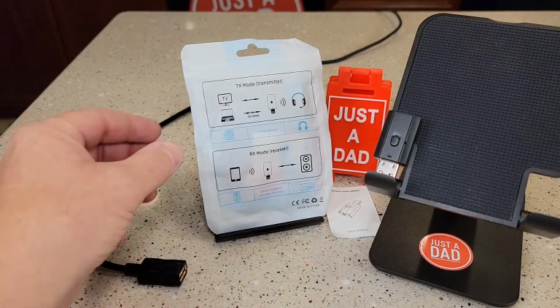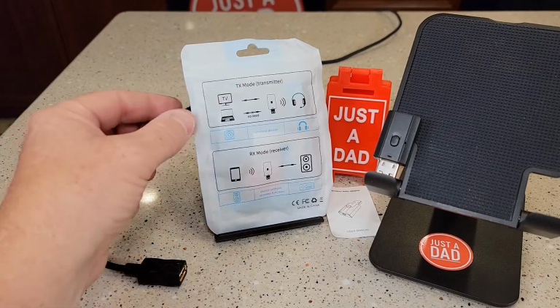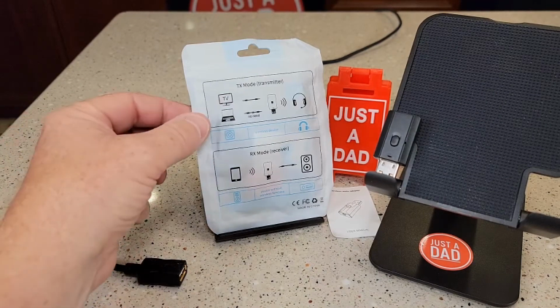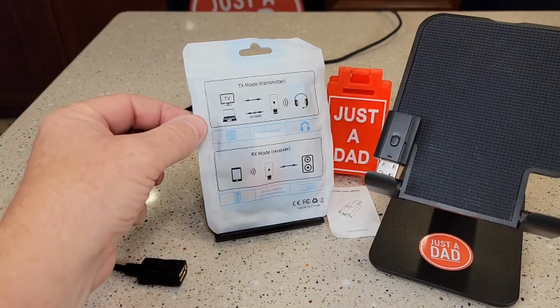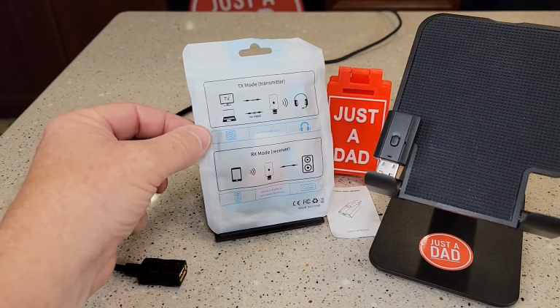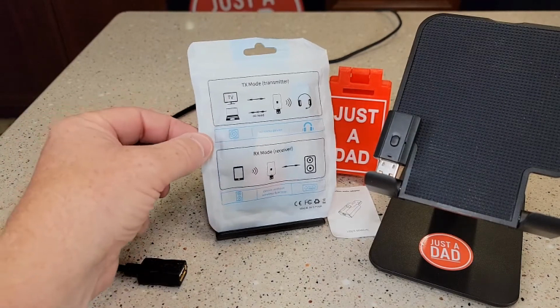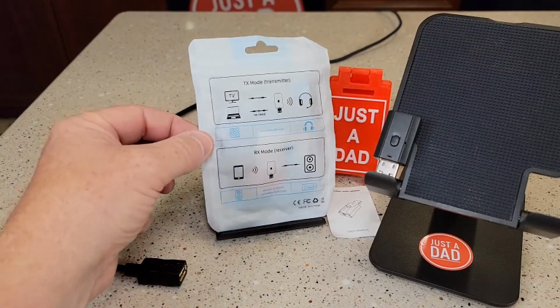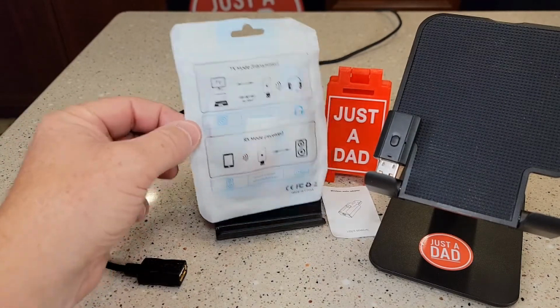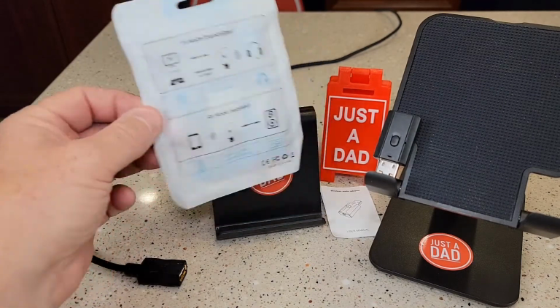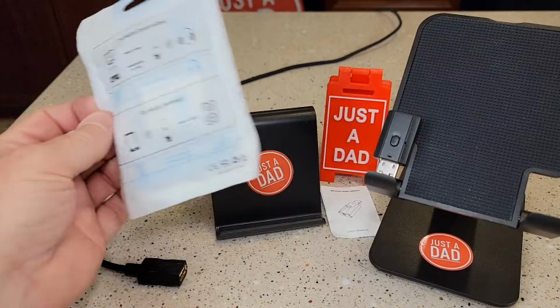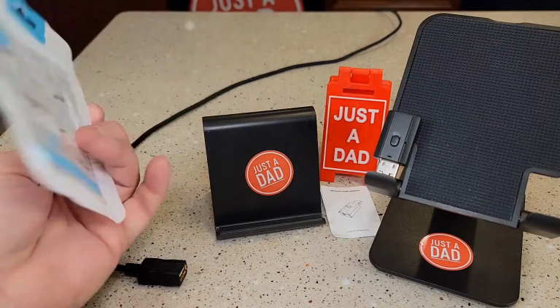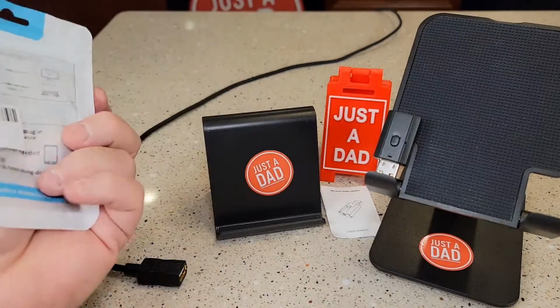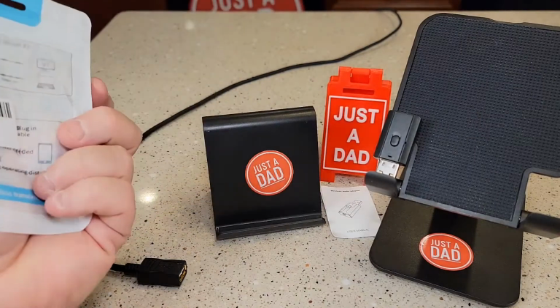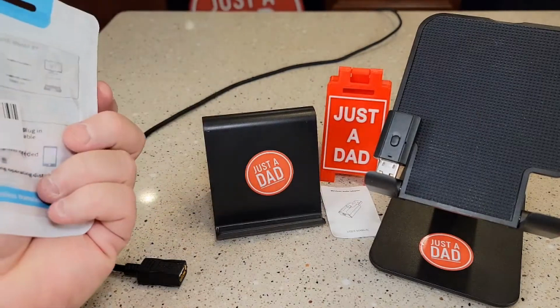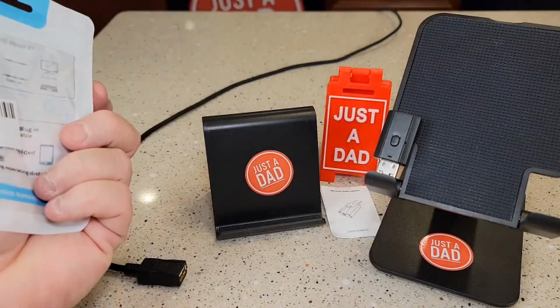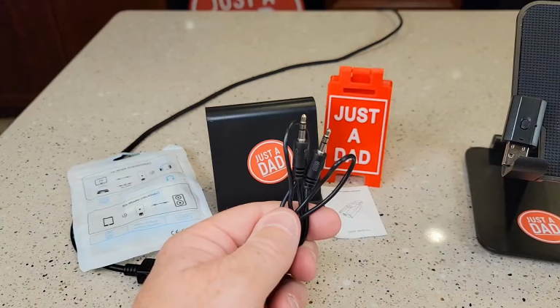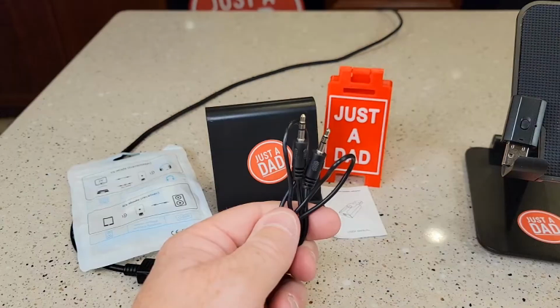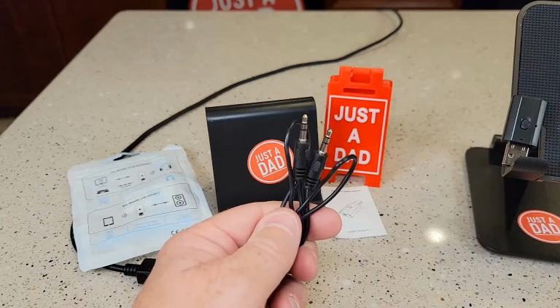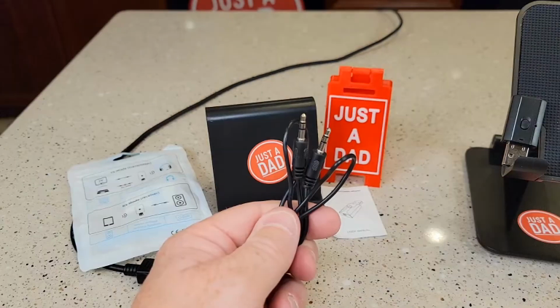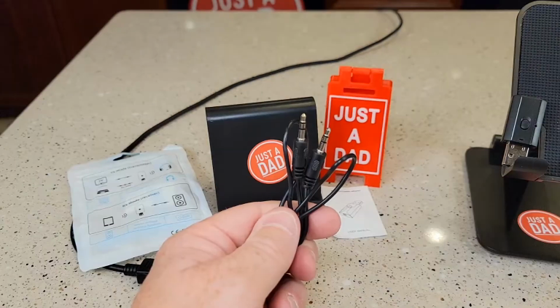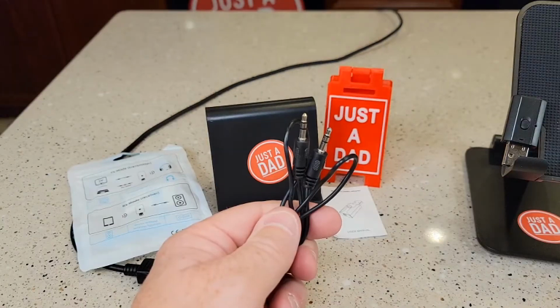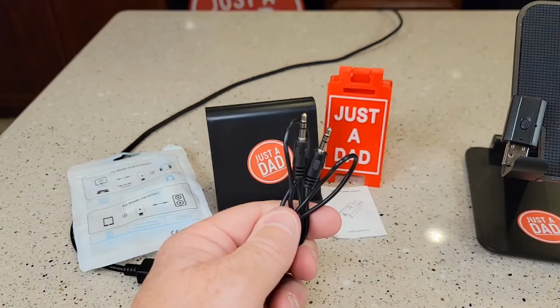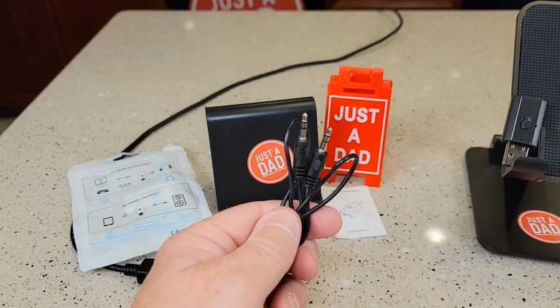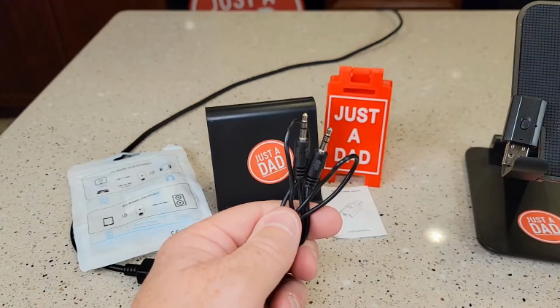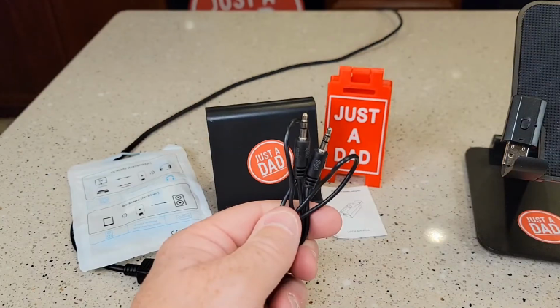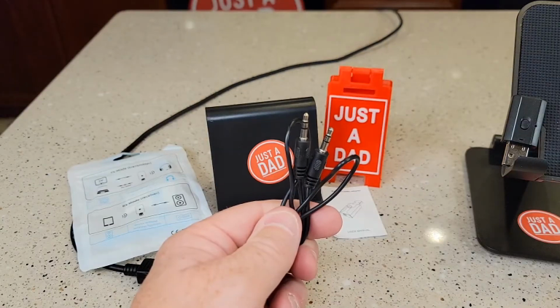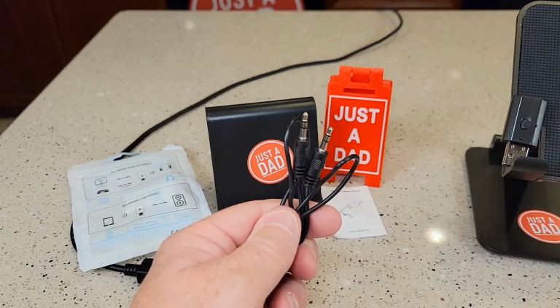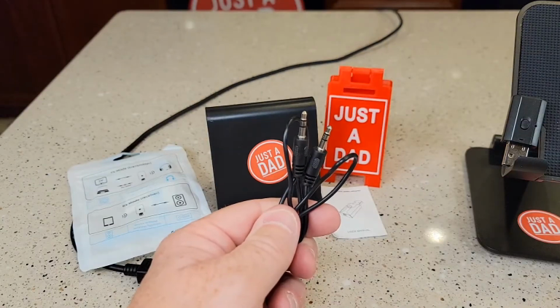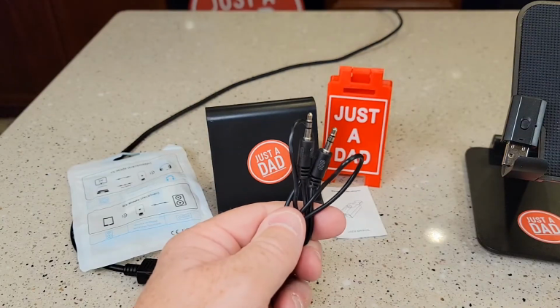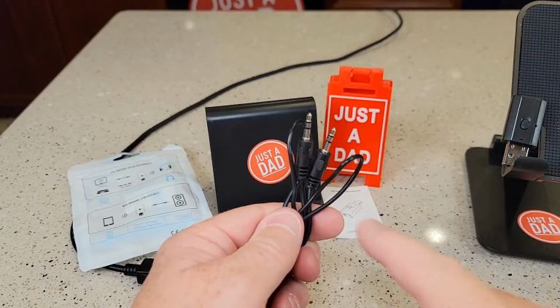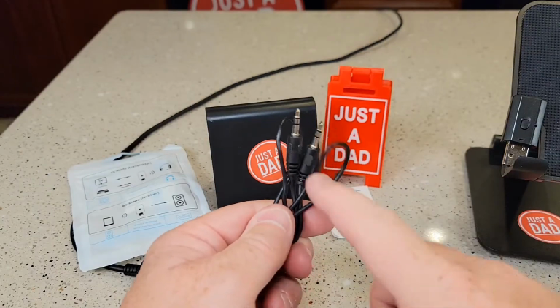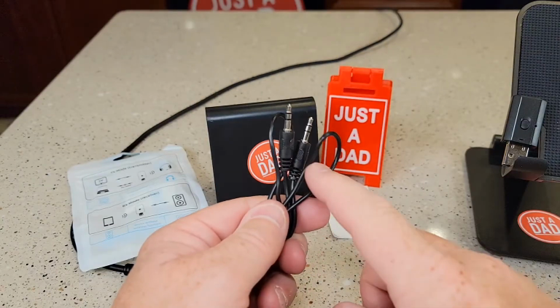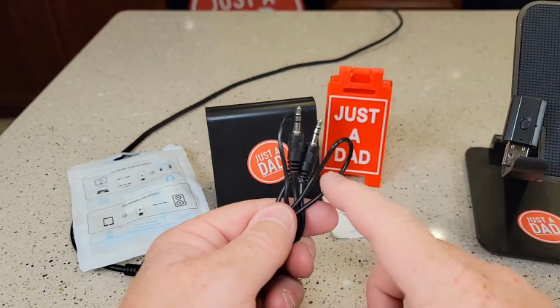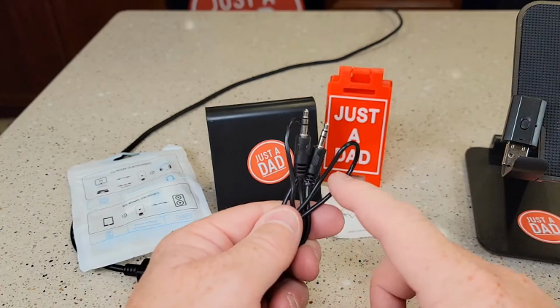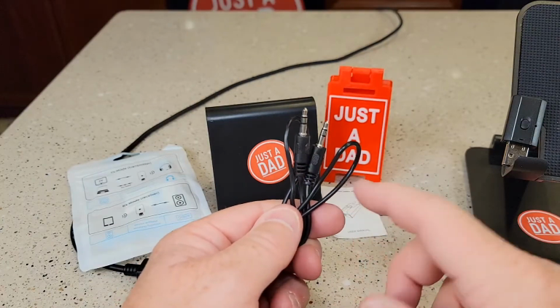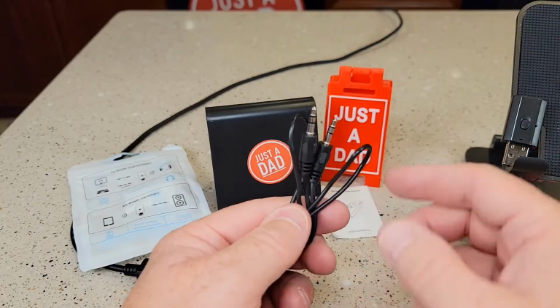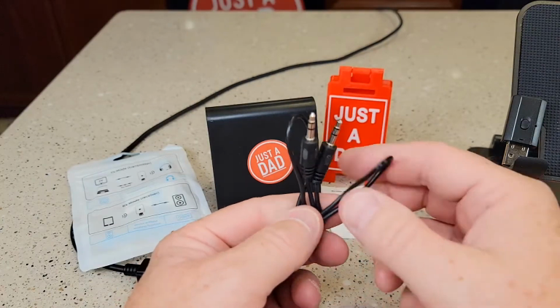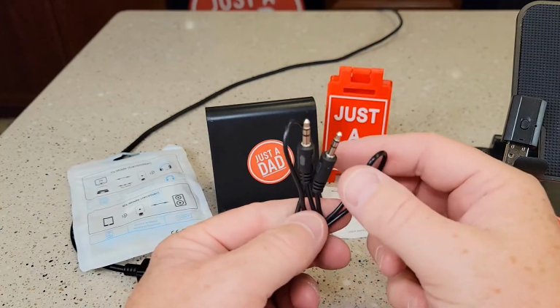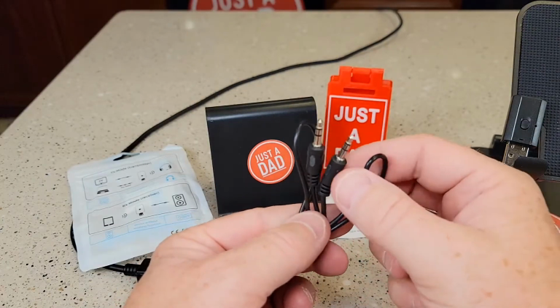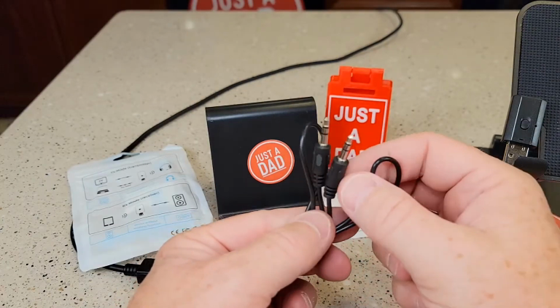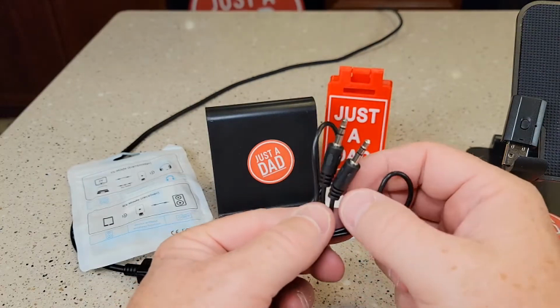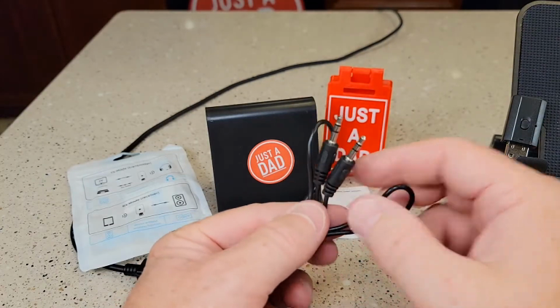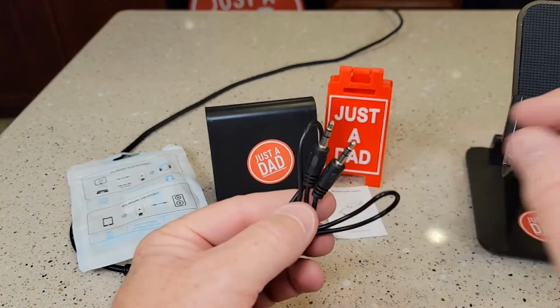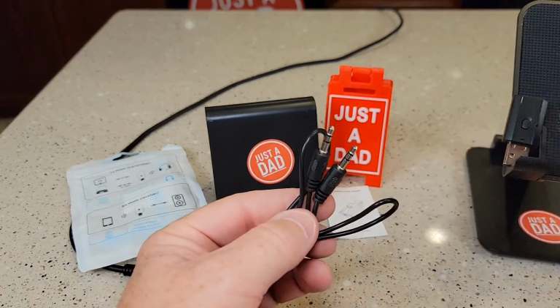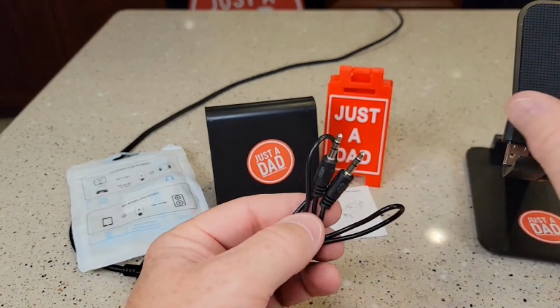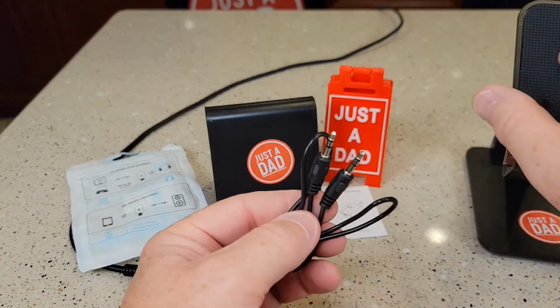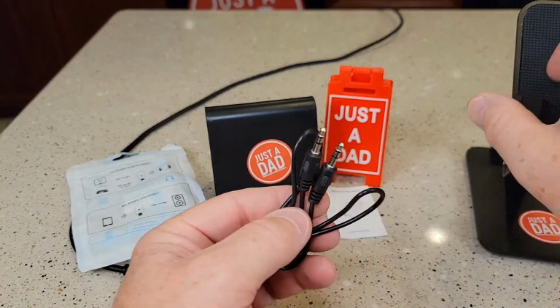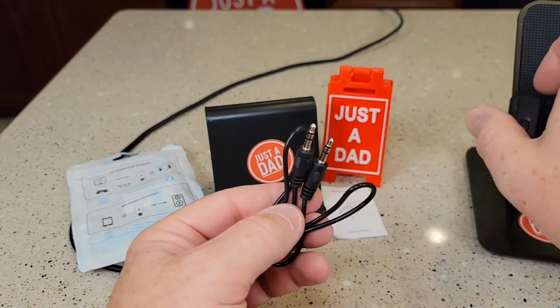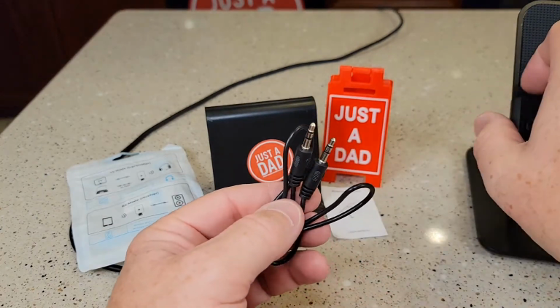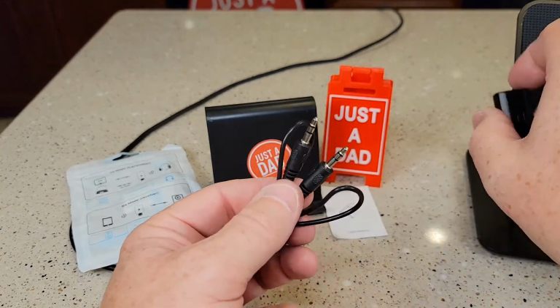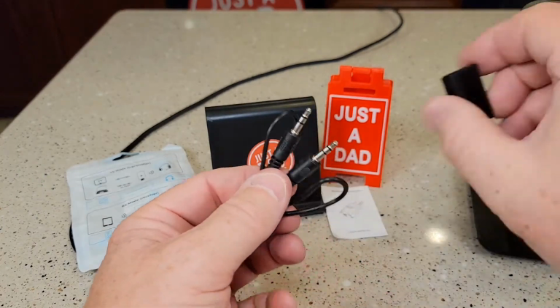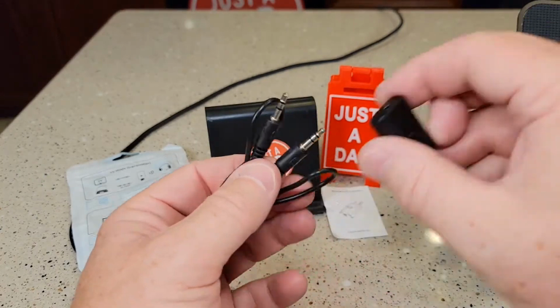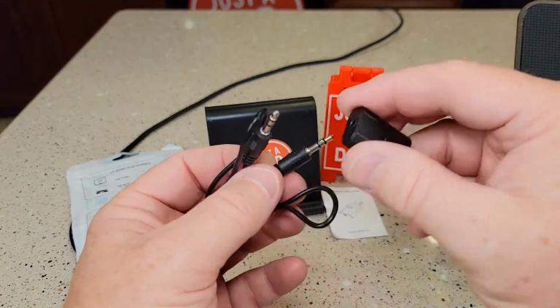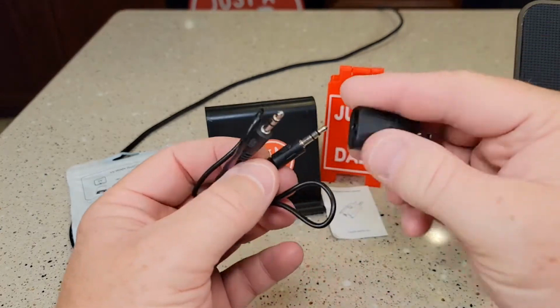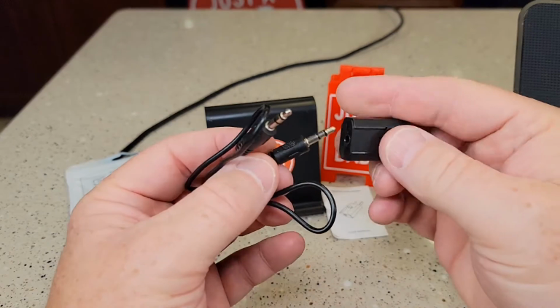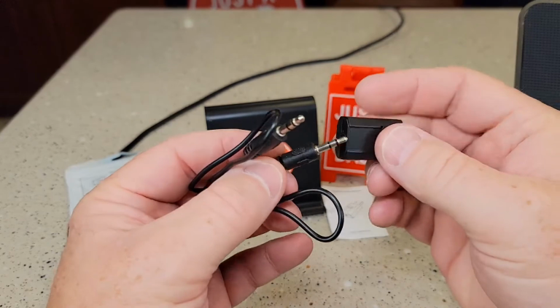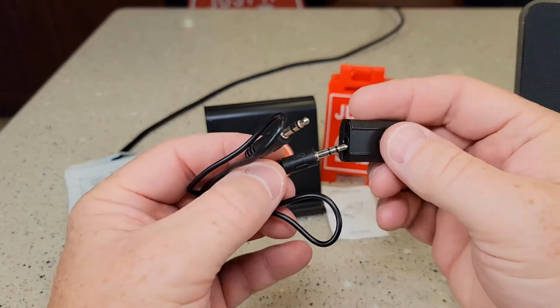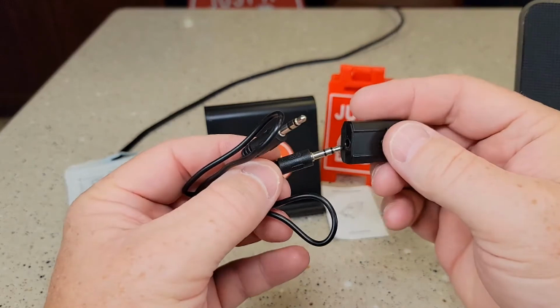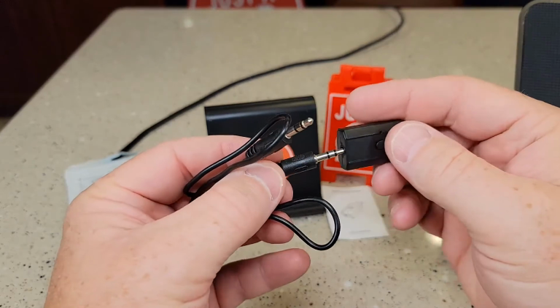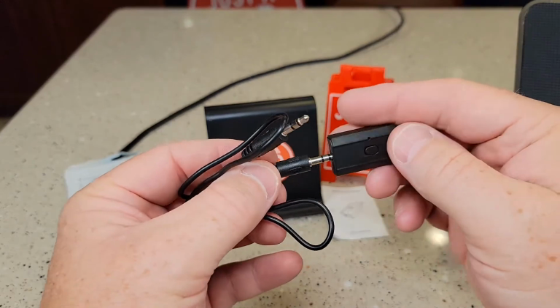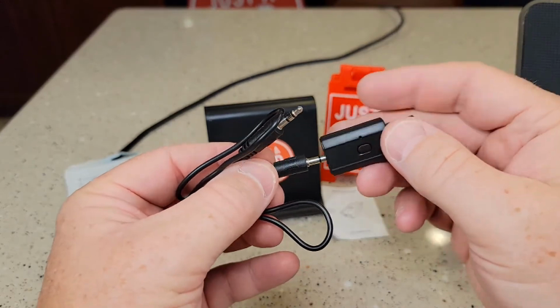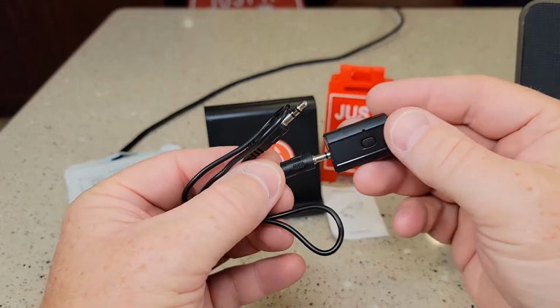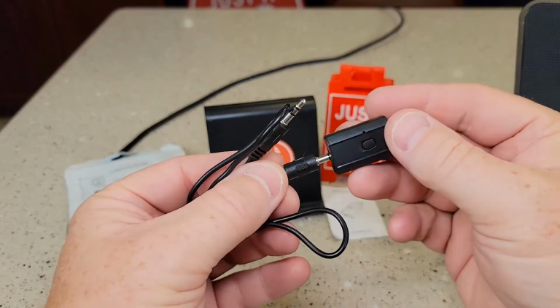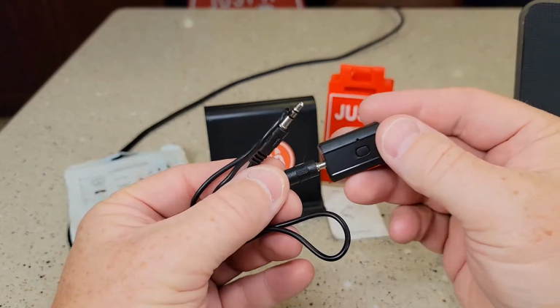Here's the package it comes in. It does come with a little headphone-to-headphone cable that's not very long, and that's what you're going to plug into it.